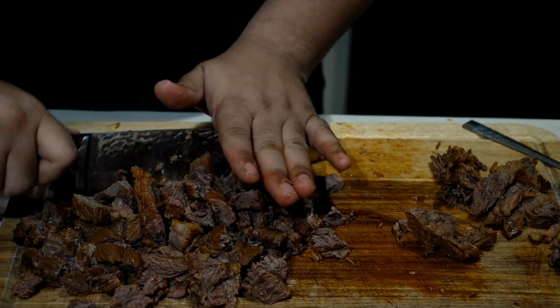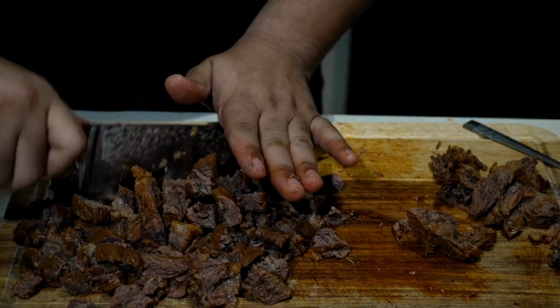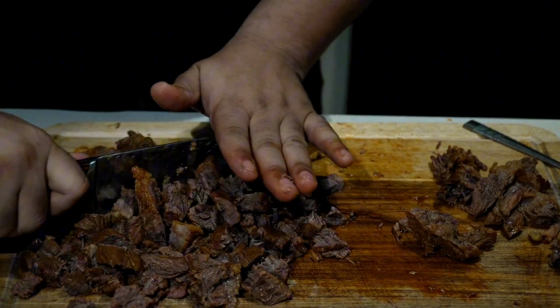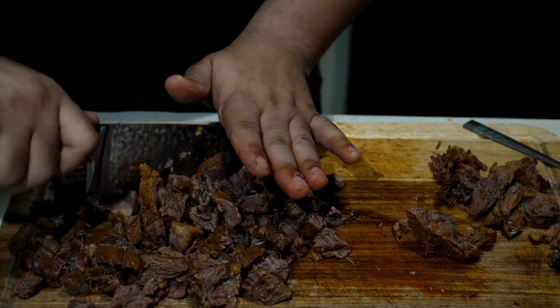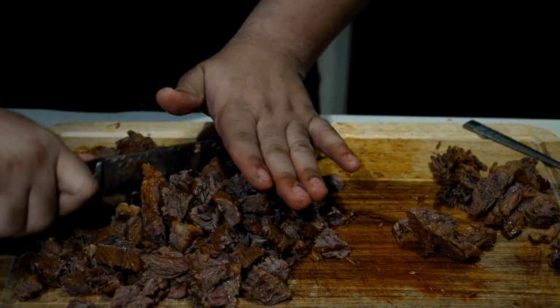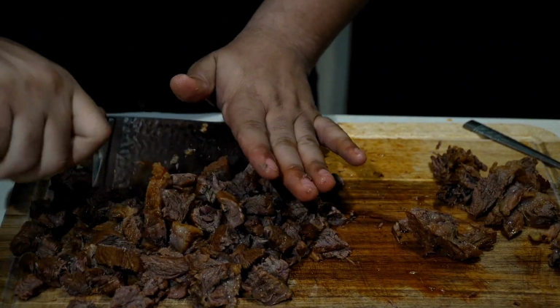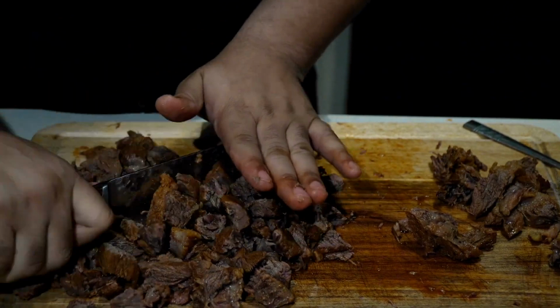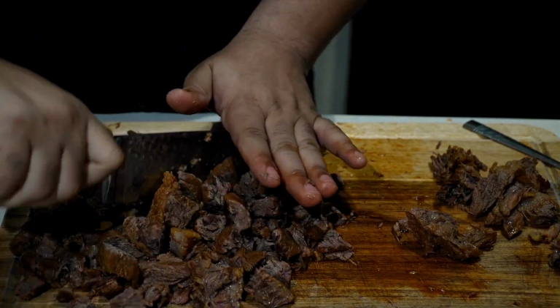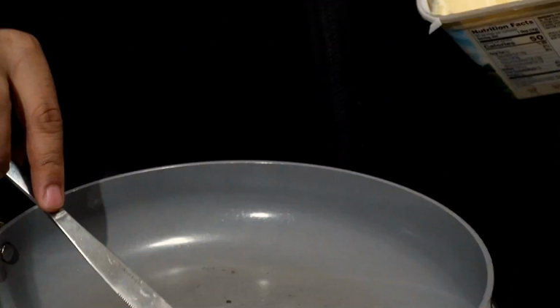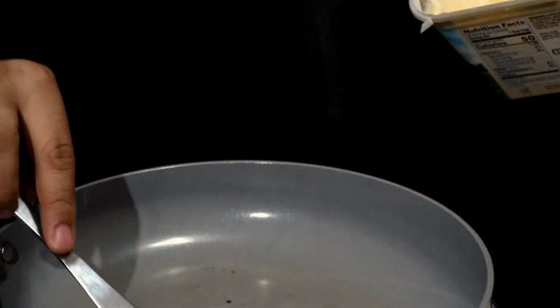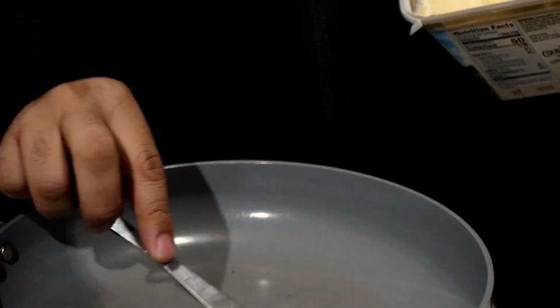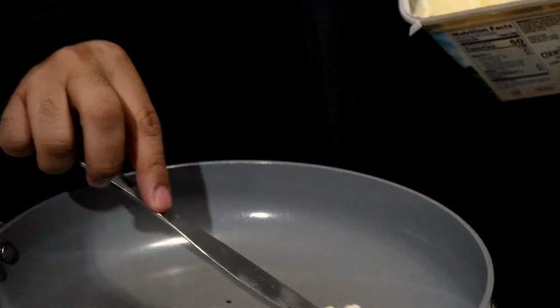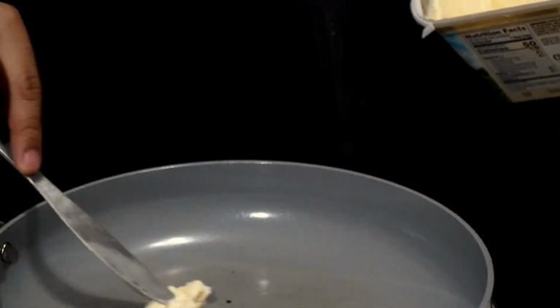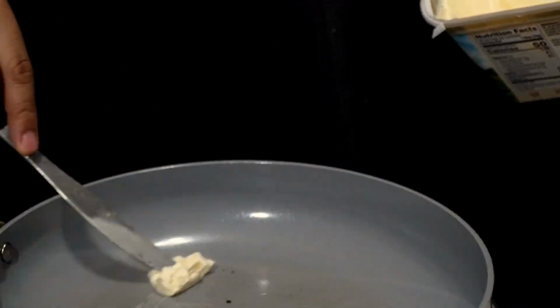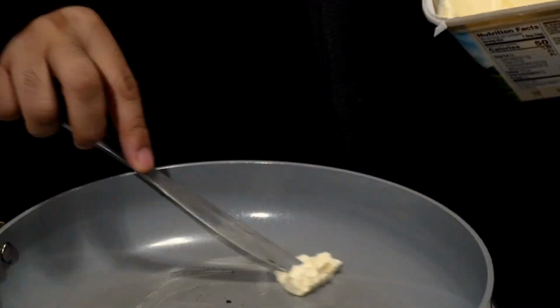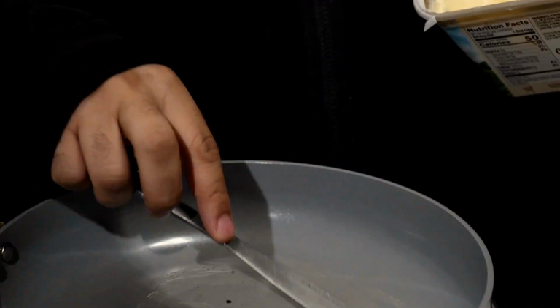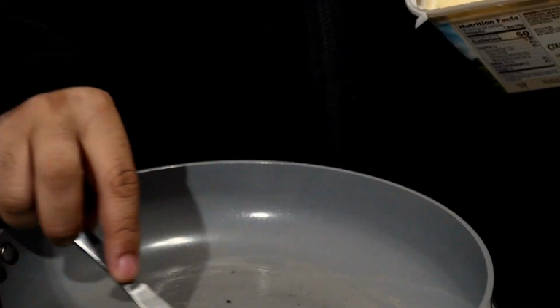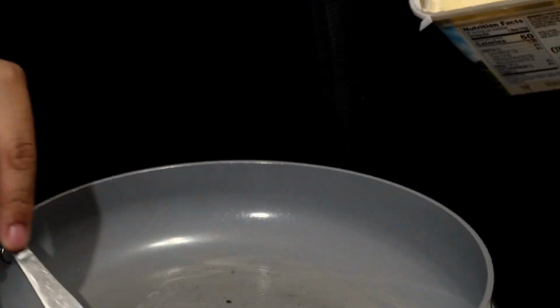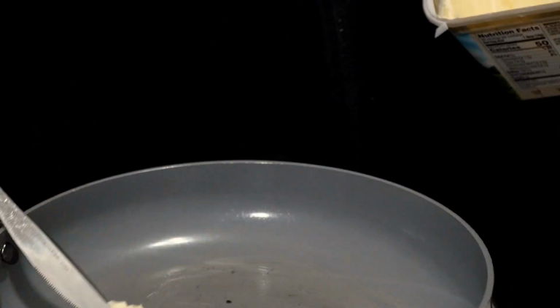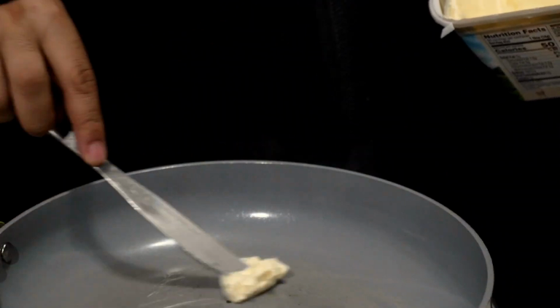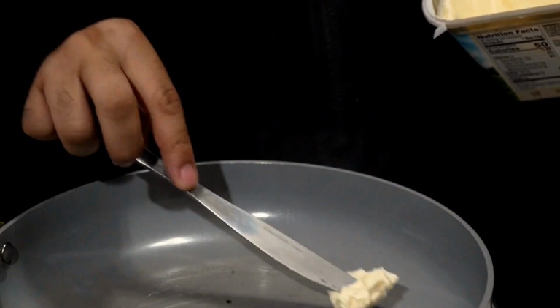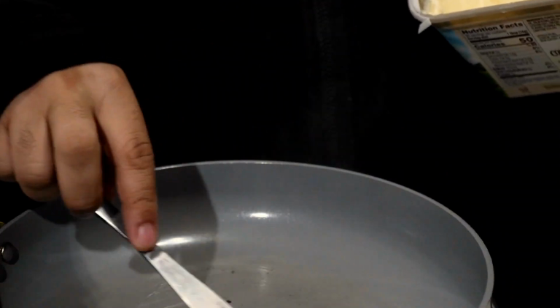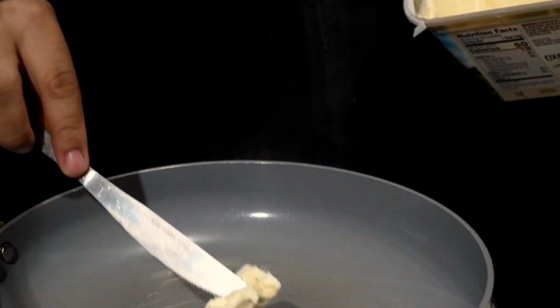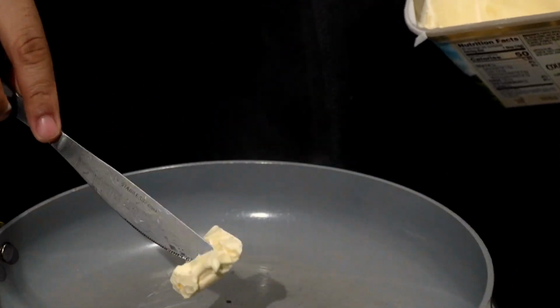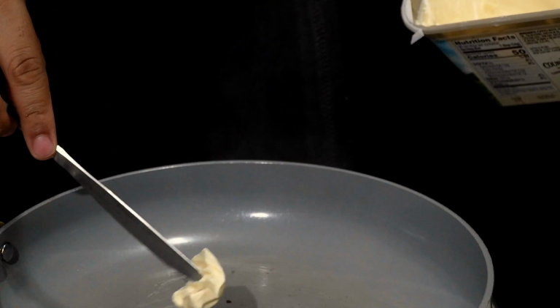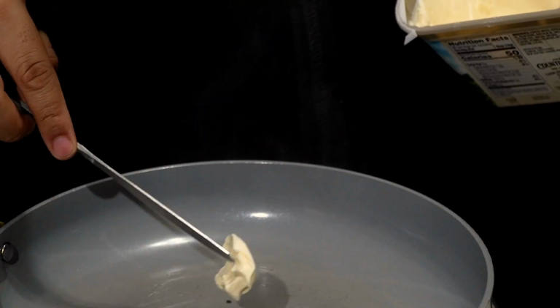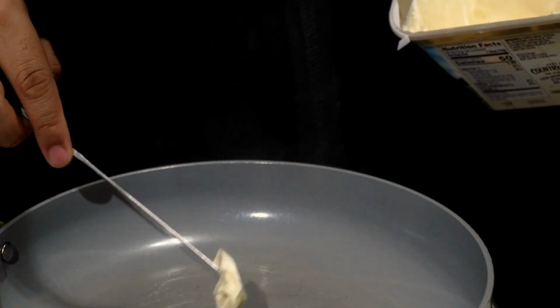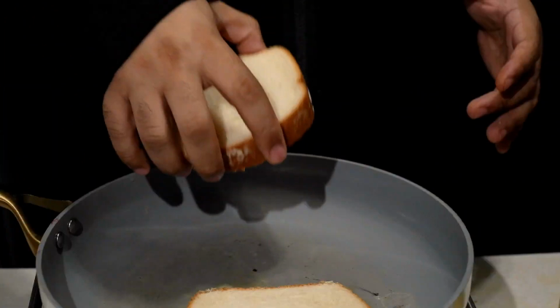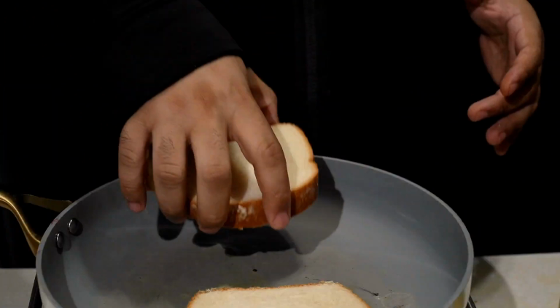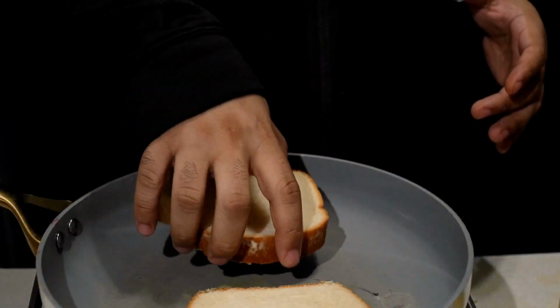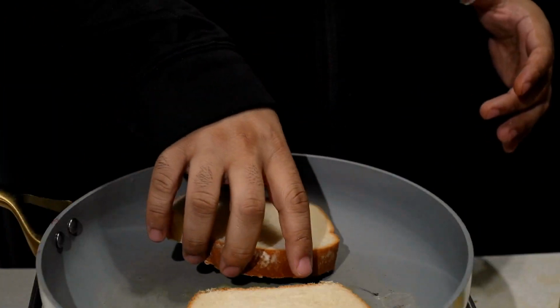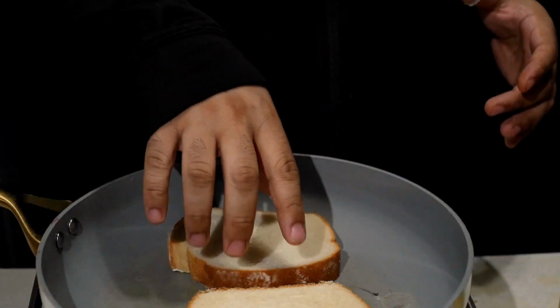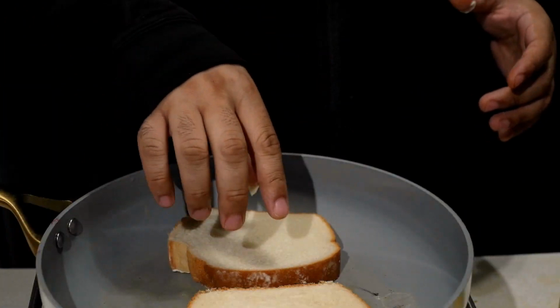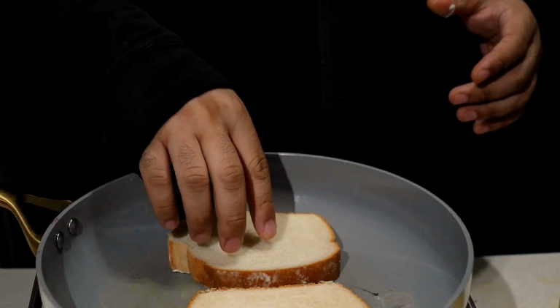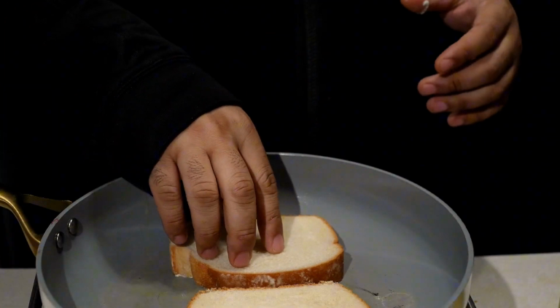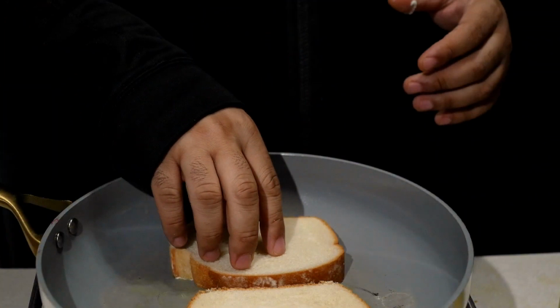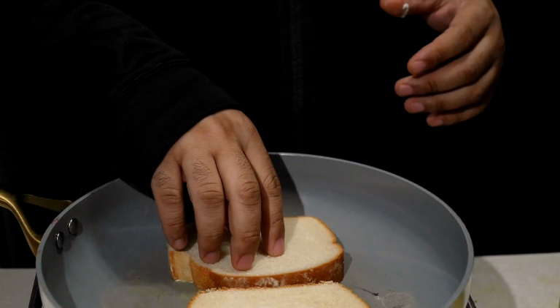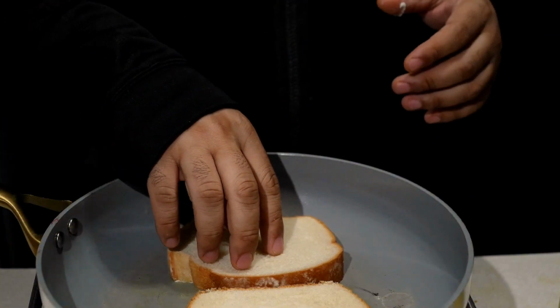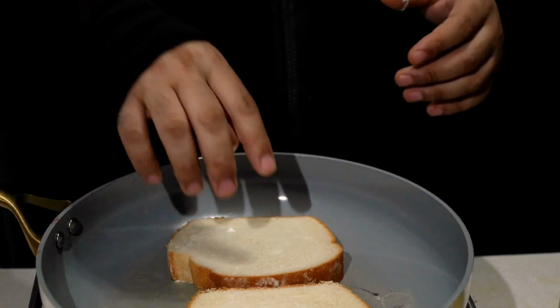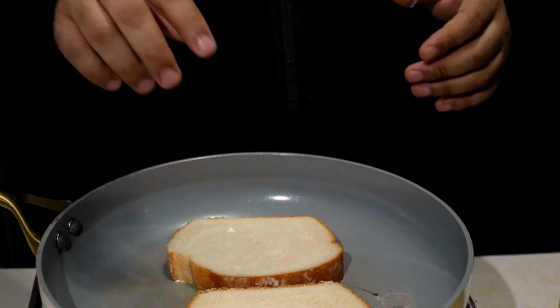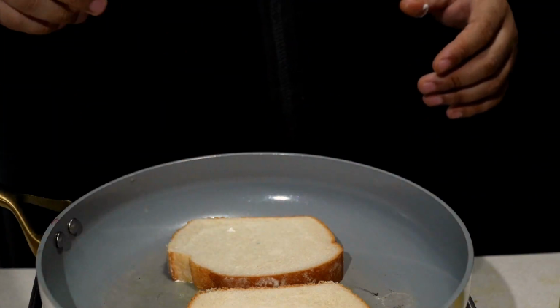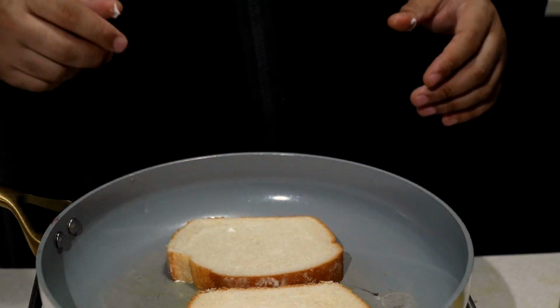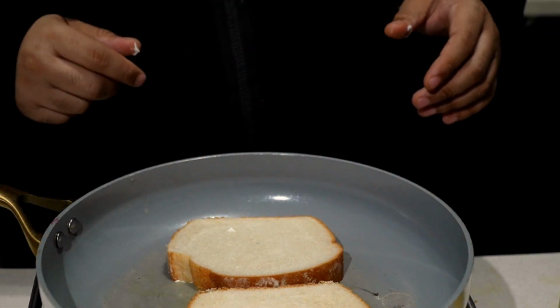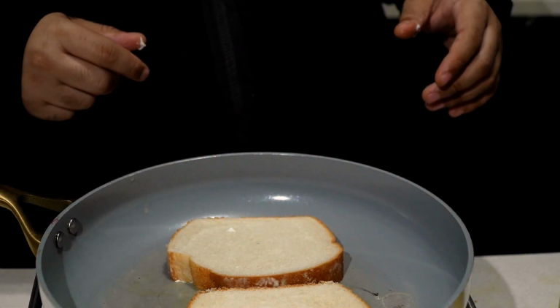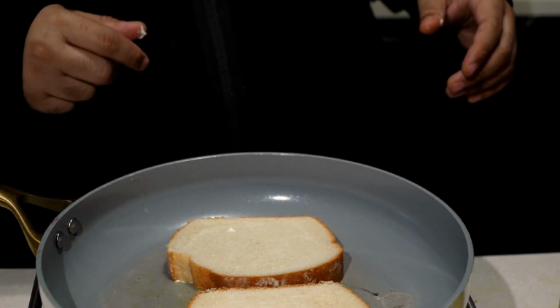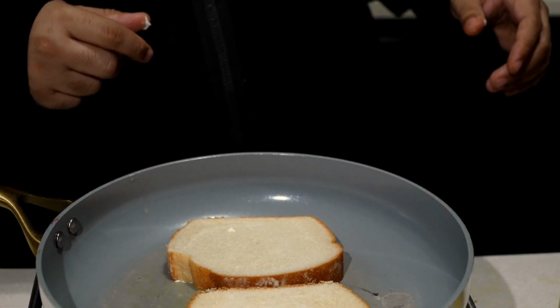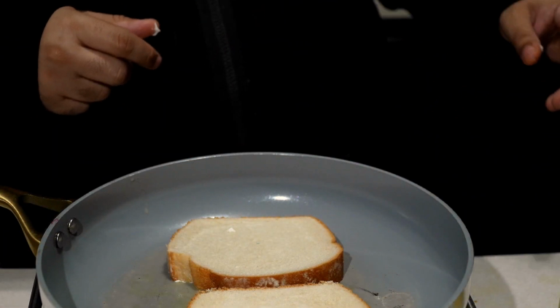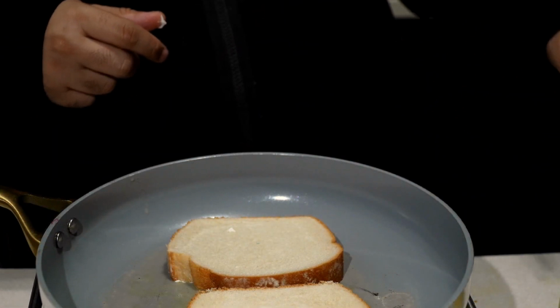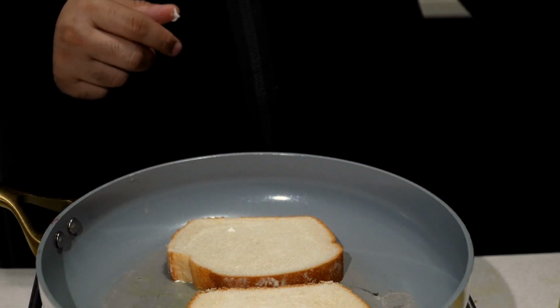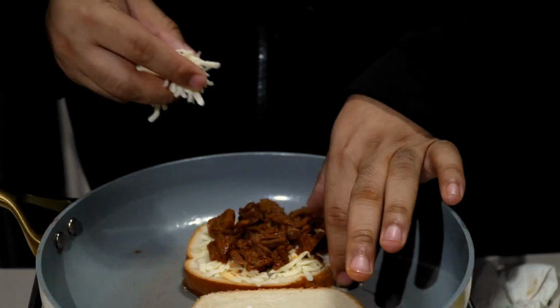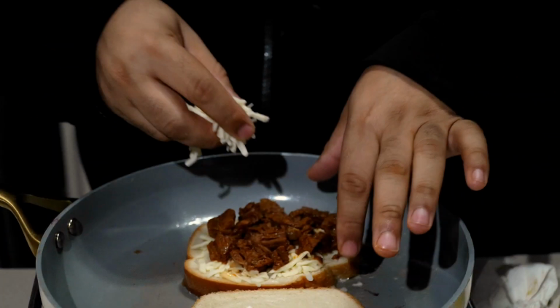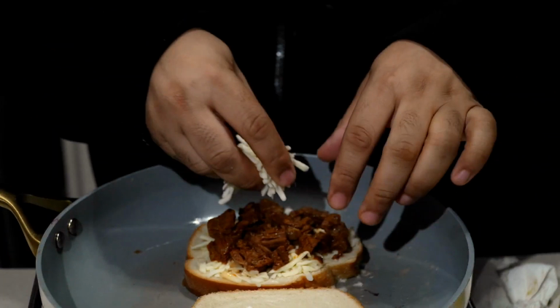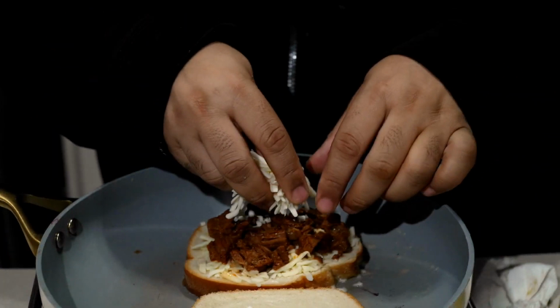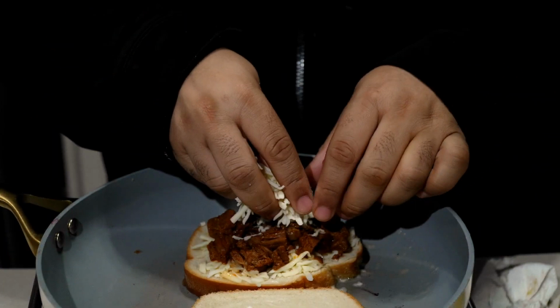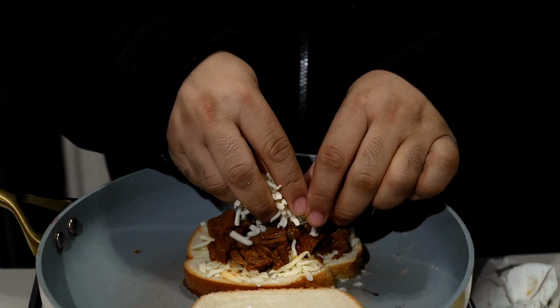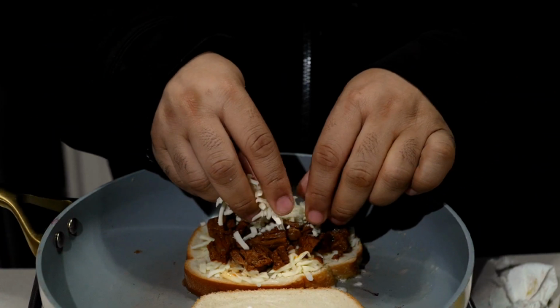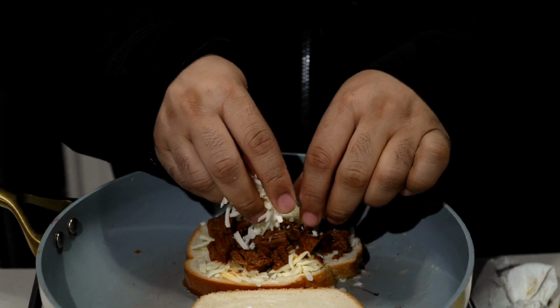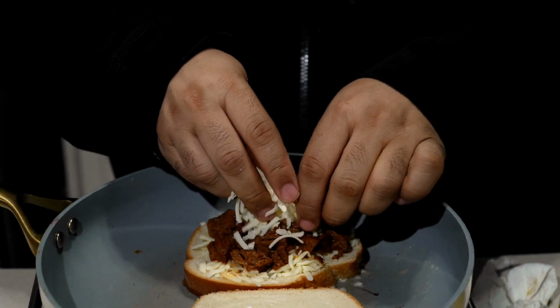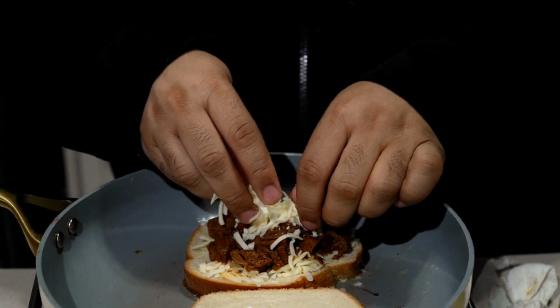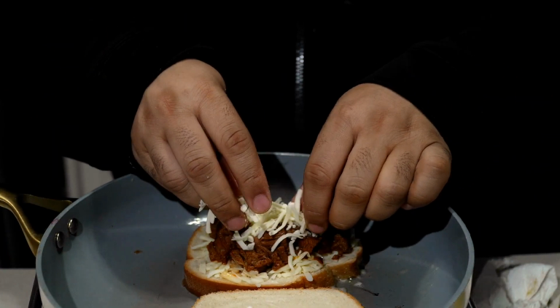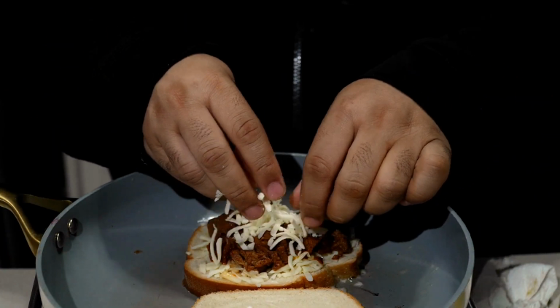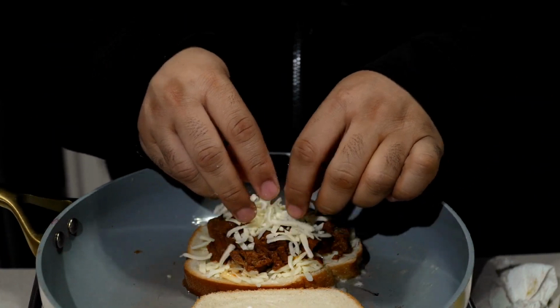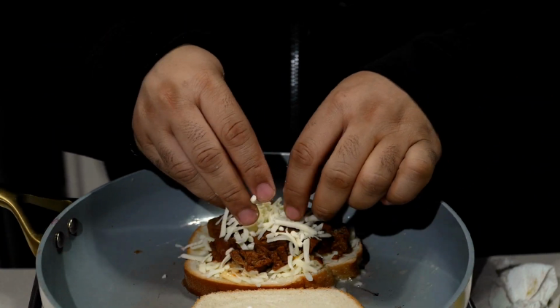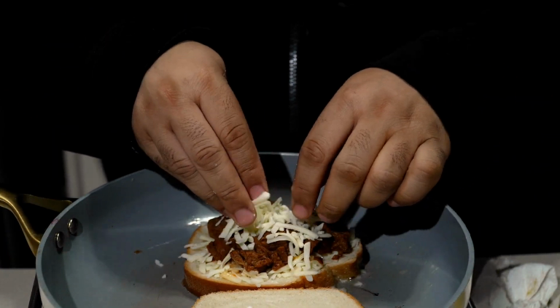Birria is very complex to make, so don't let it intimidate you, because once you make it, you'll be like — that is good.